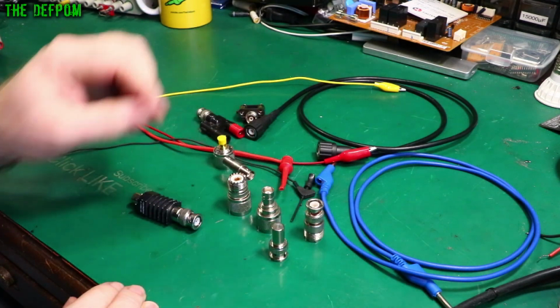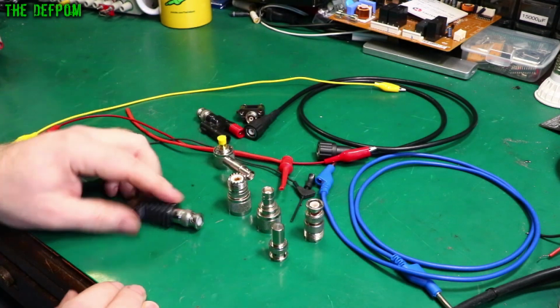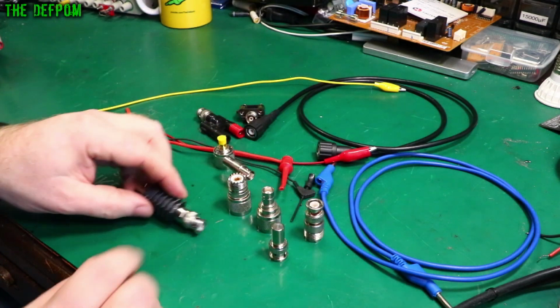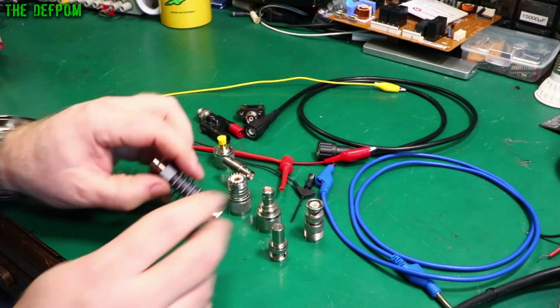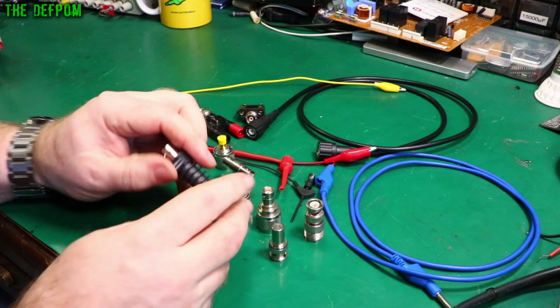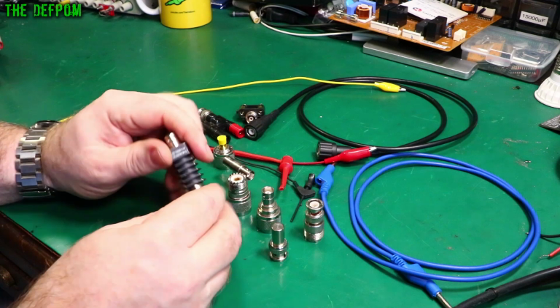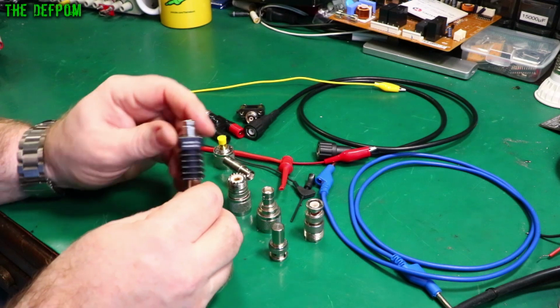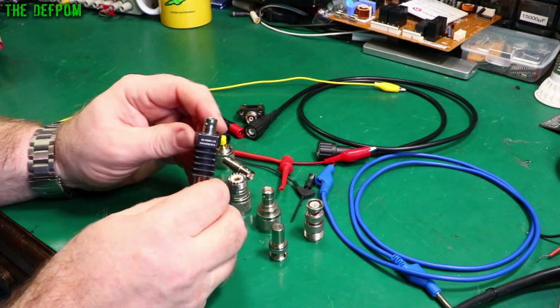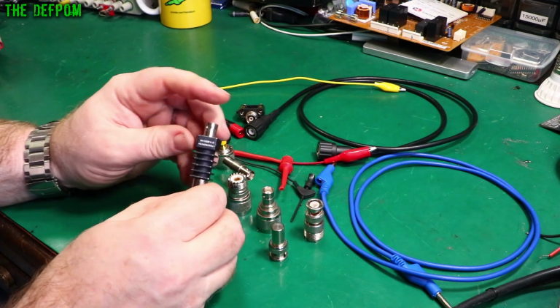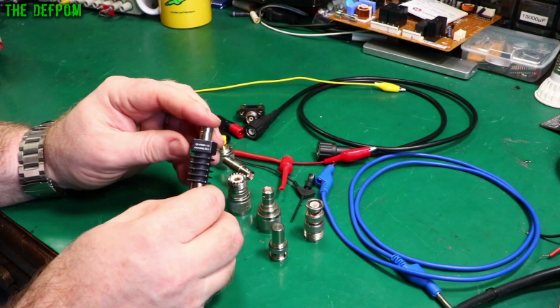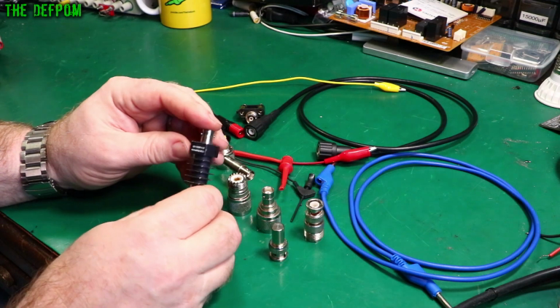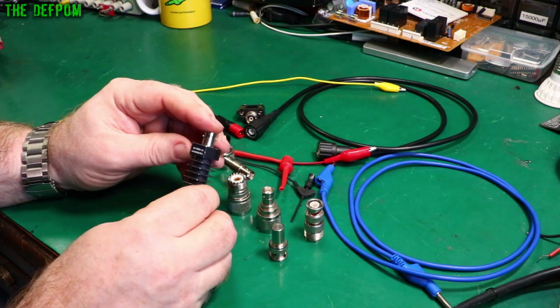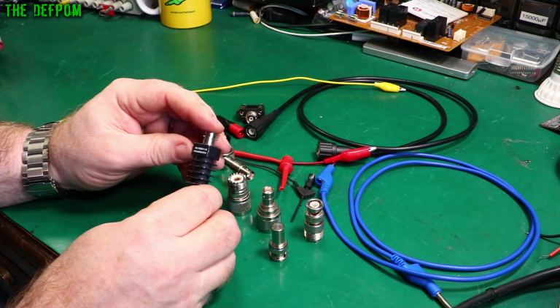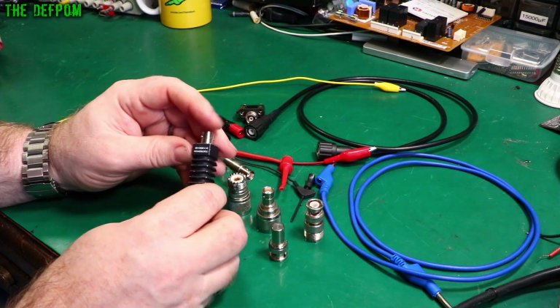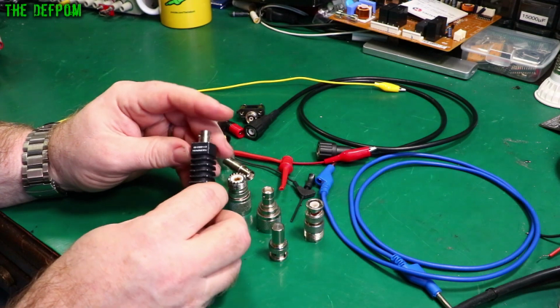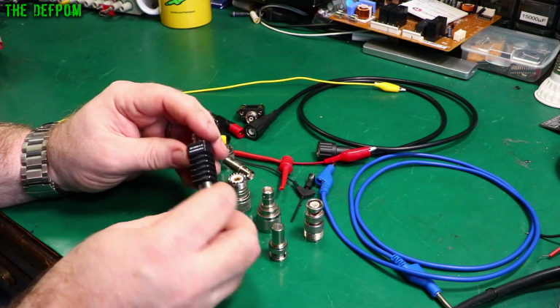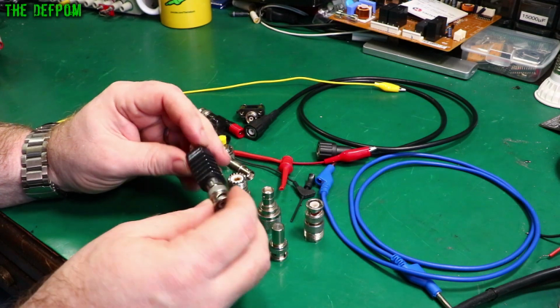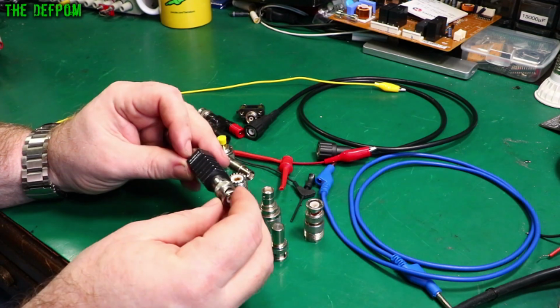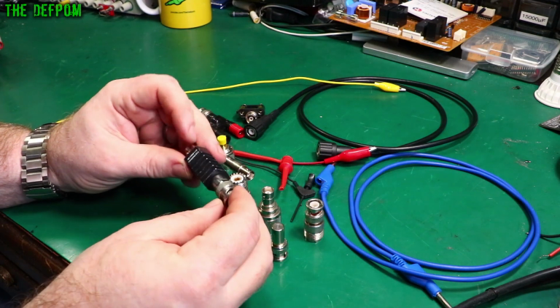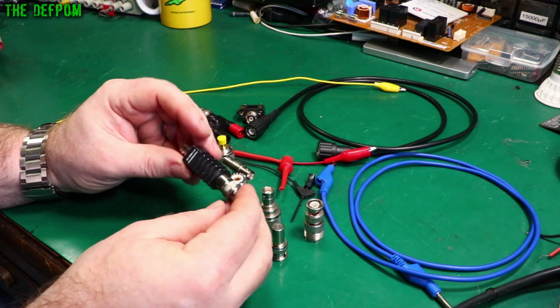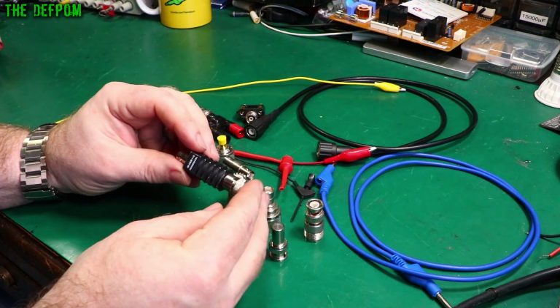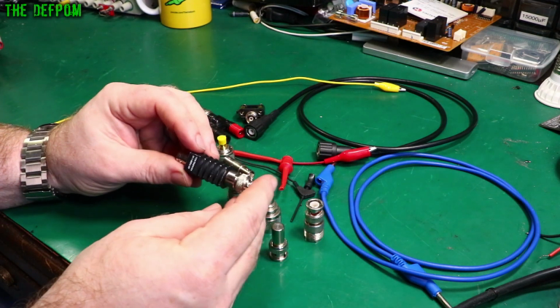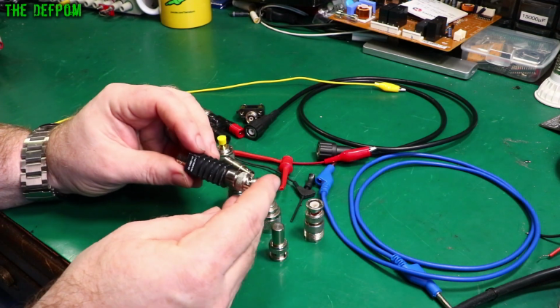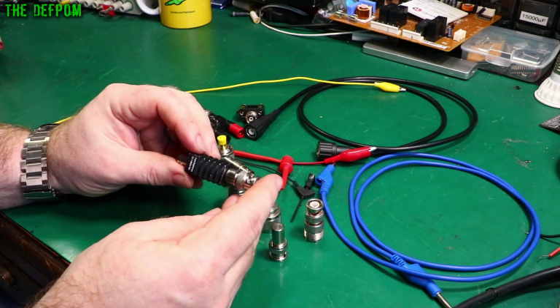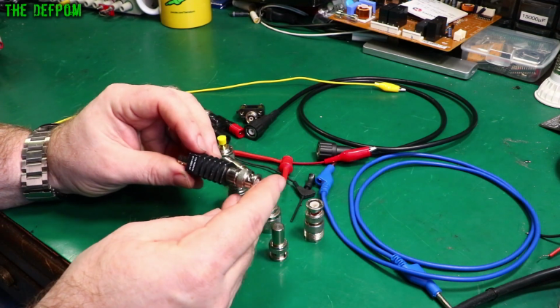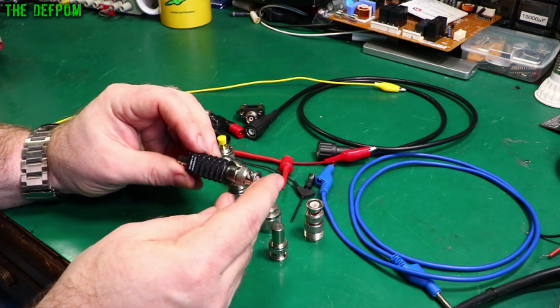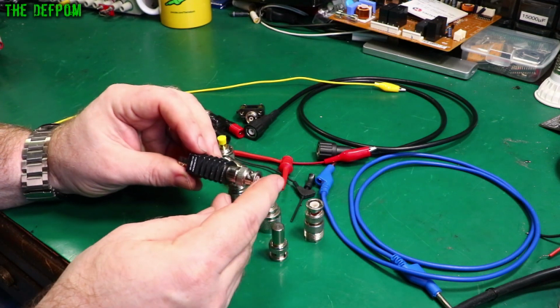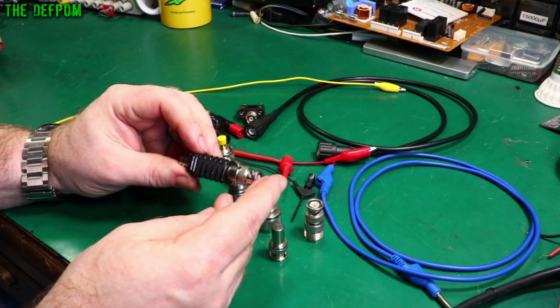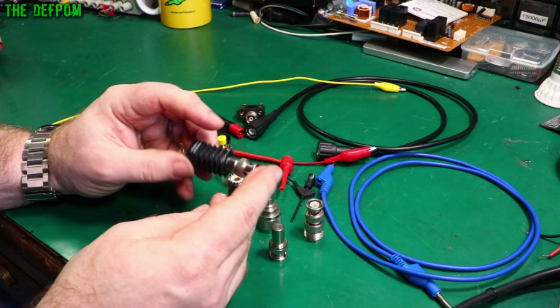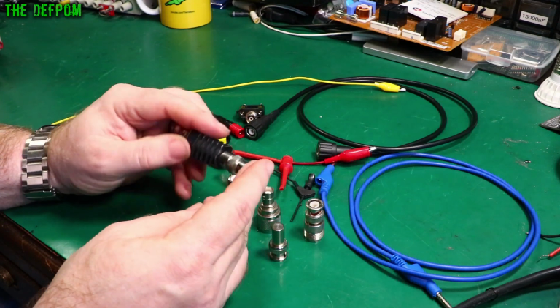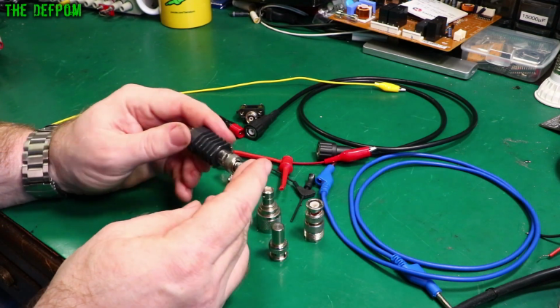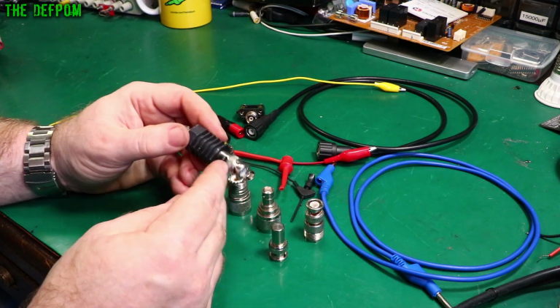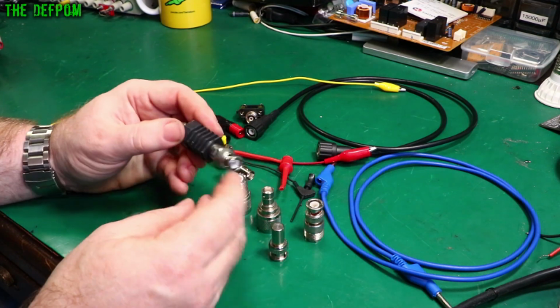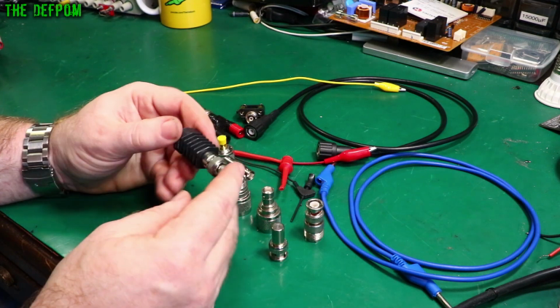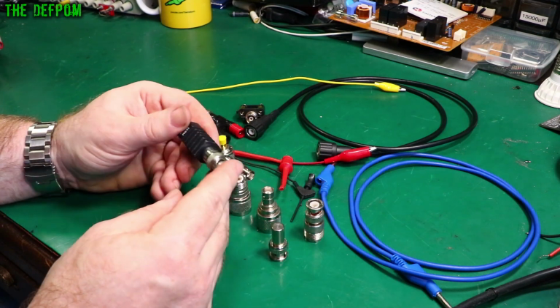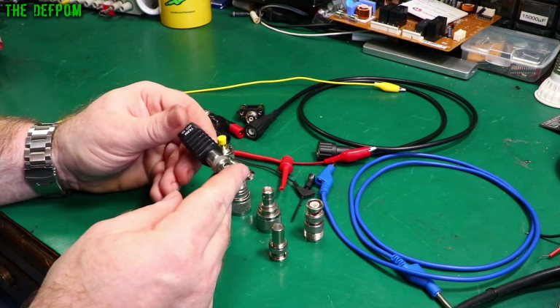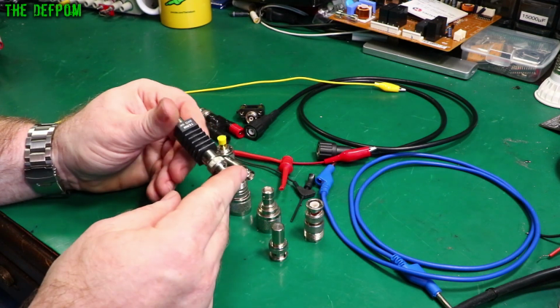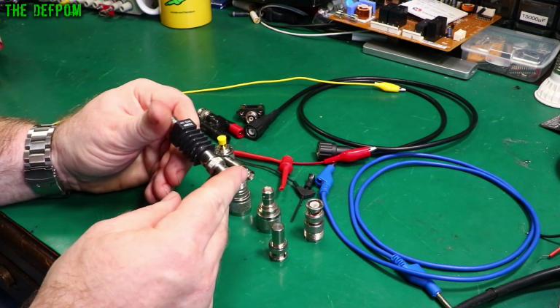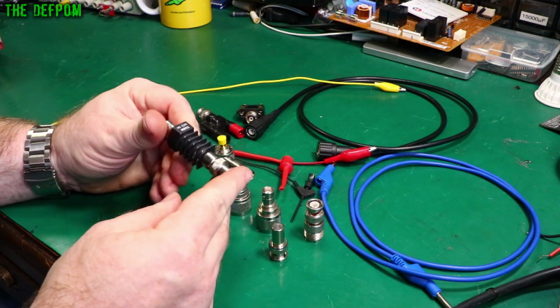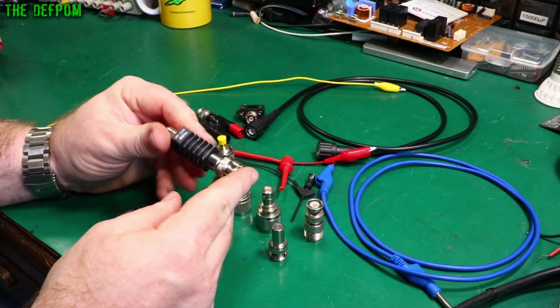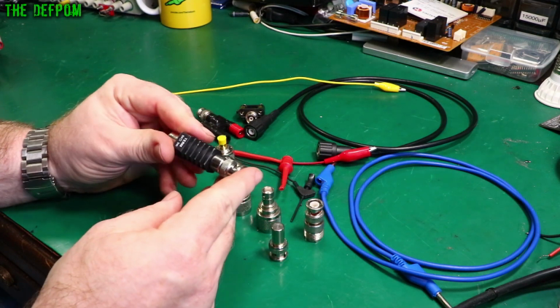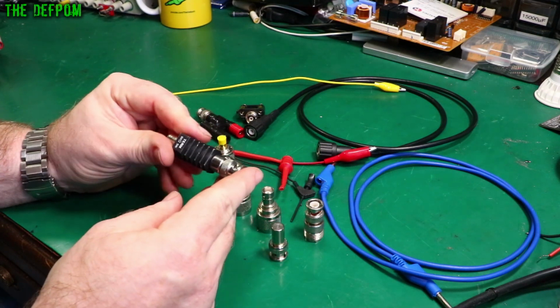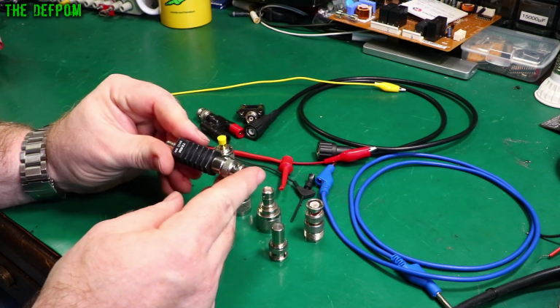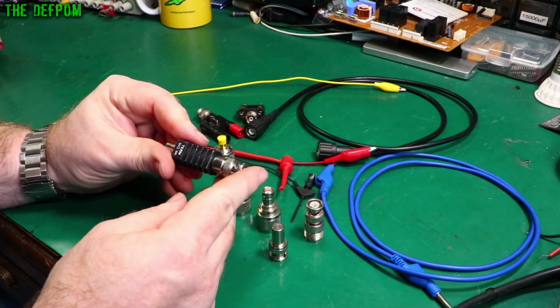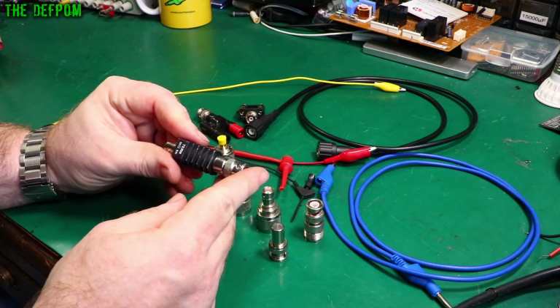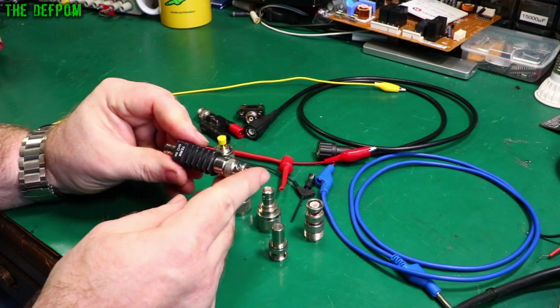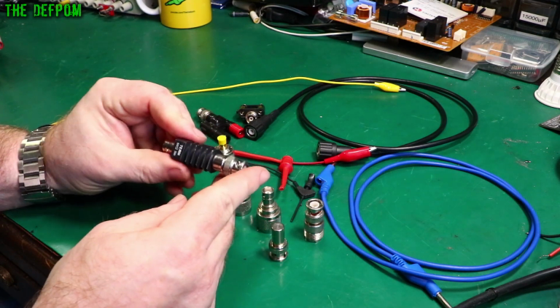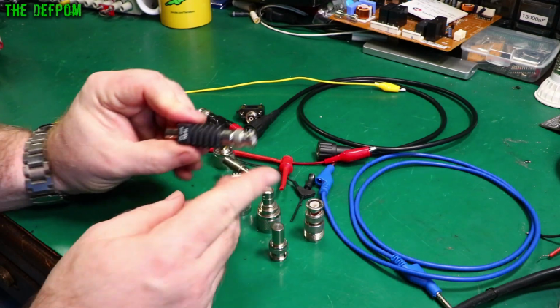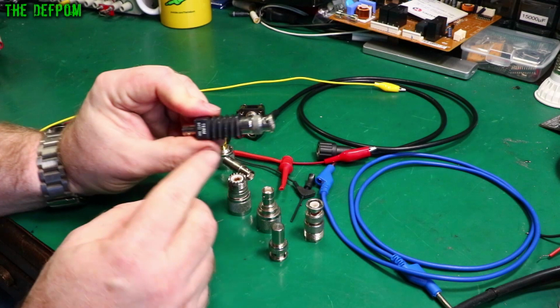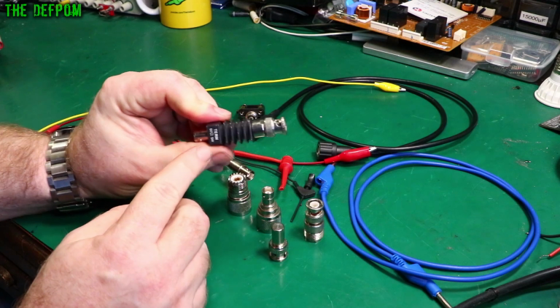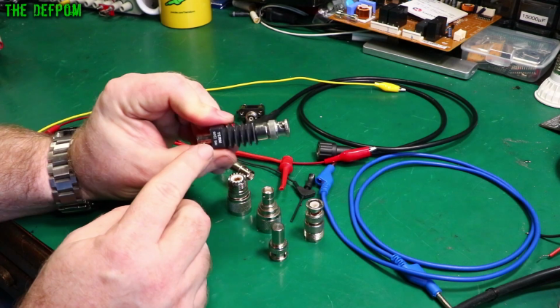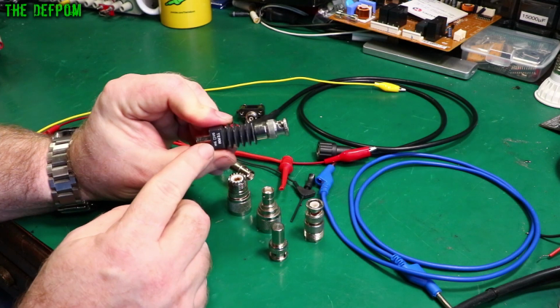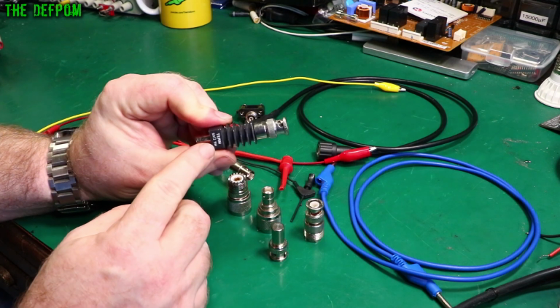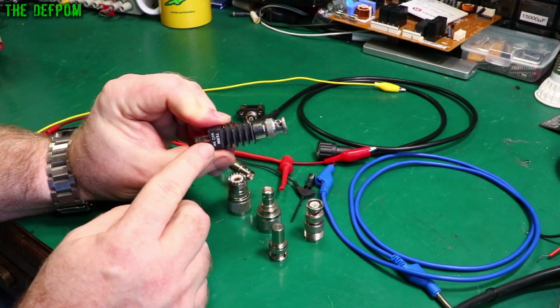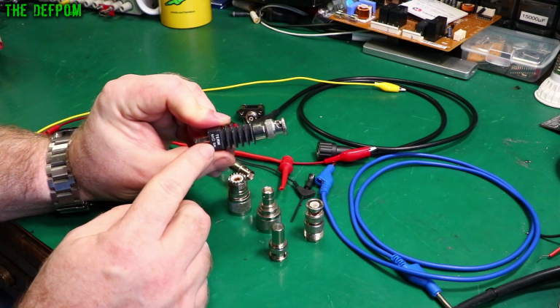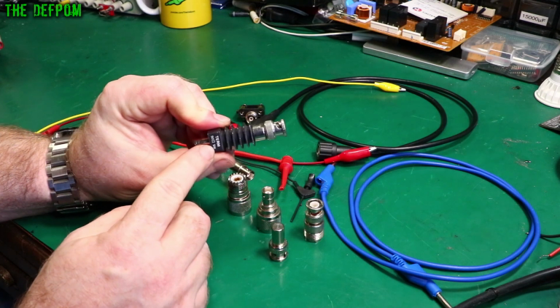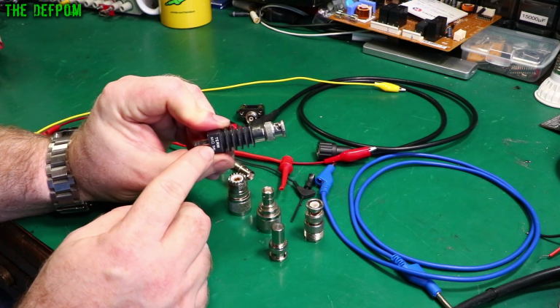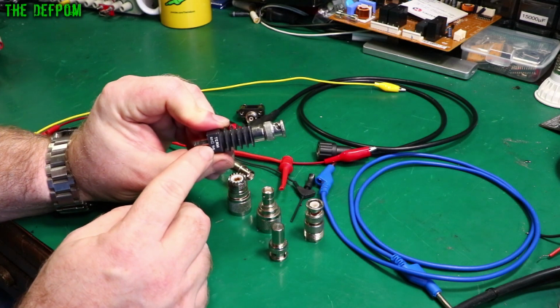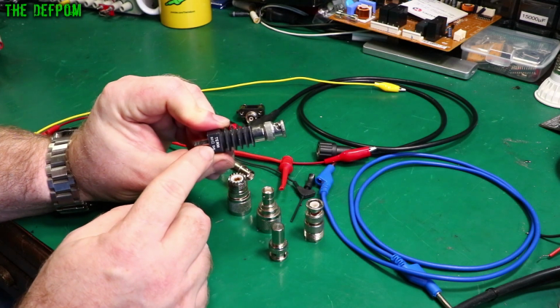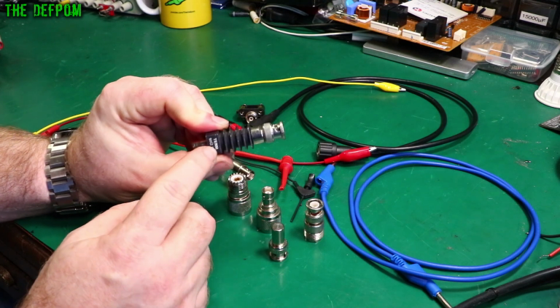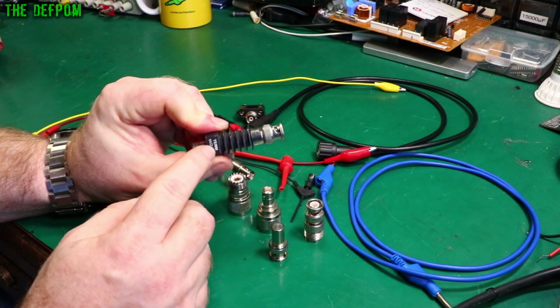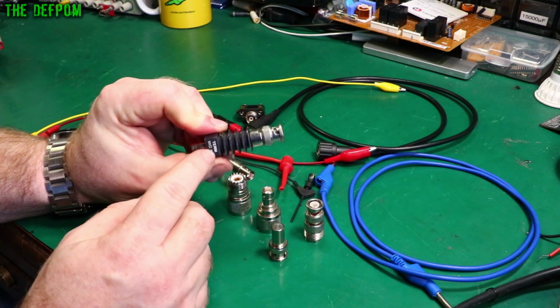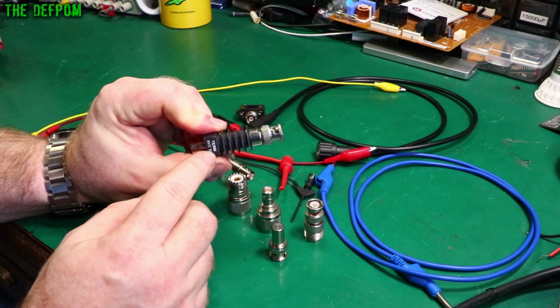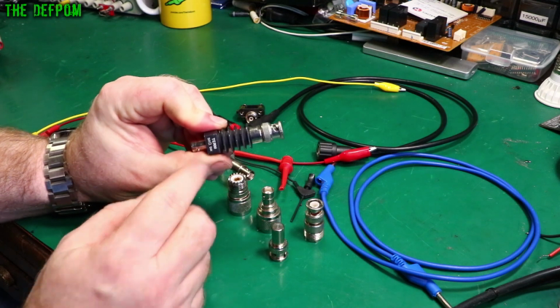This is a feed-through version — a Tittronics one. Same sort of thing but it's a higher wattage; this one can take five watts.